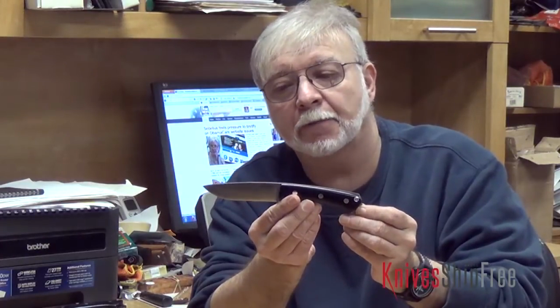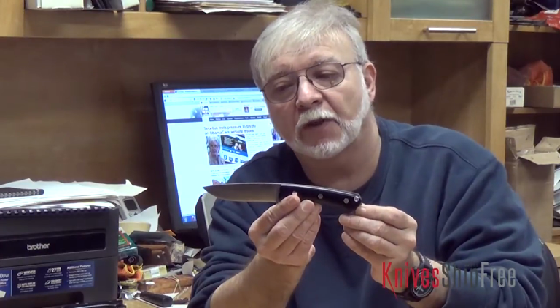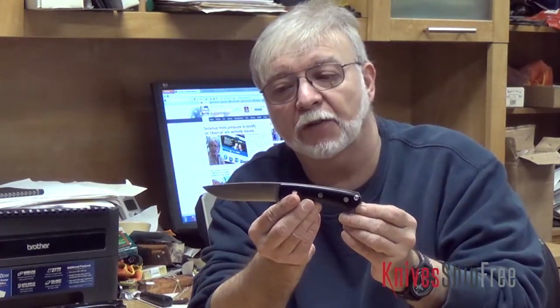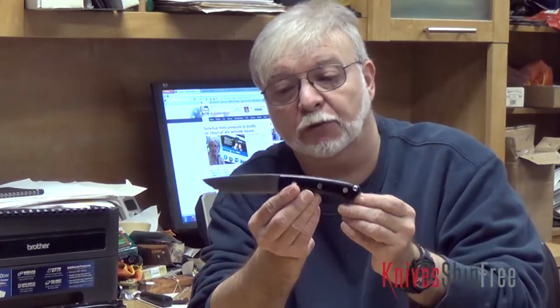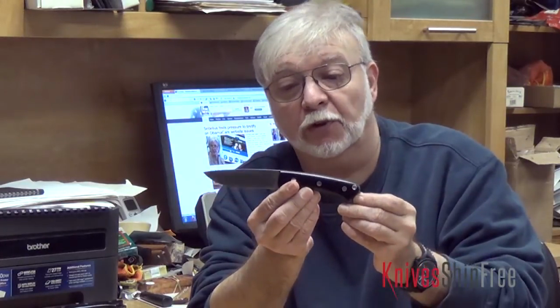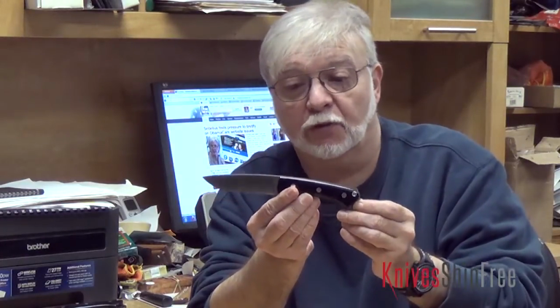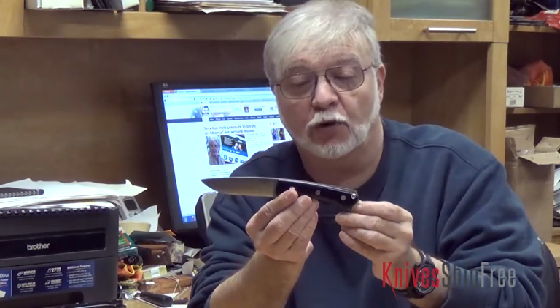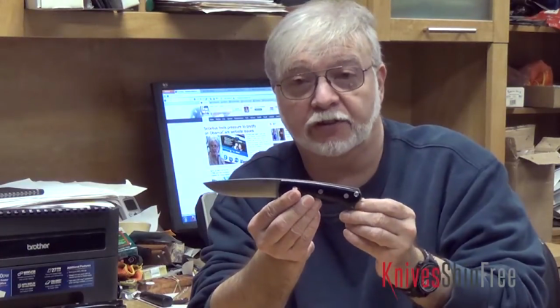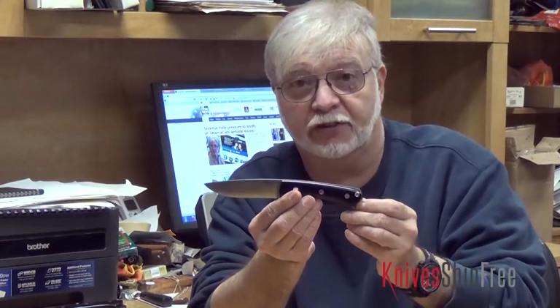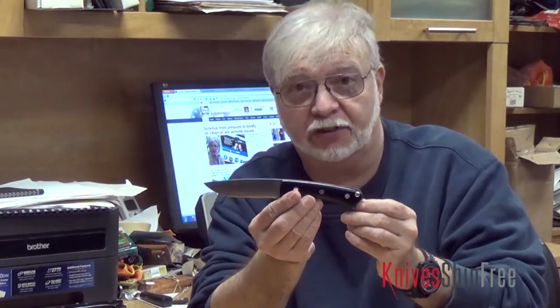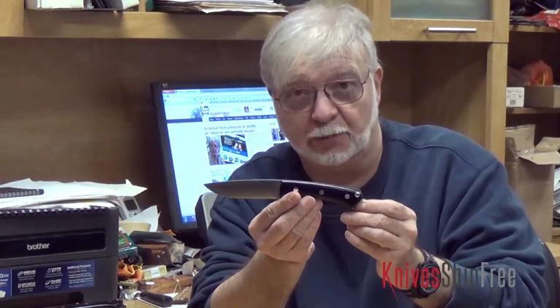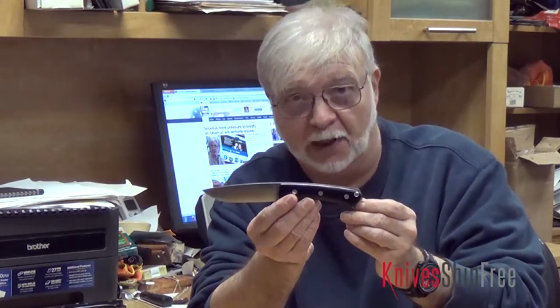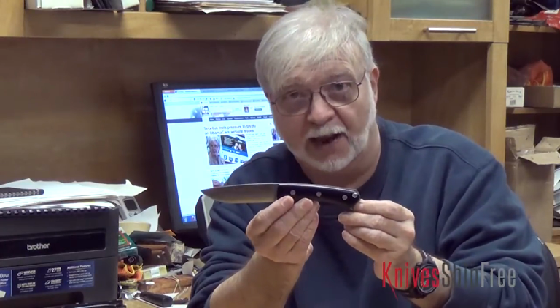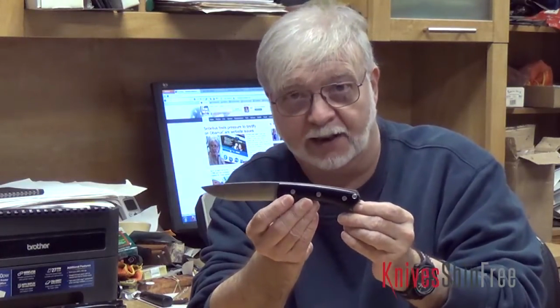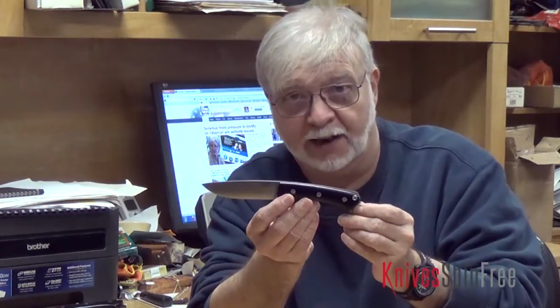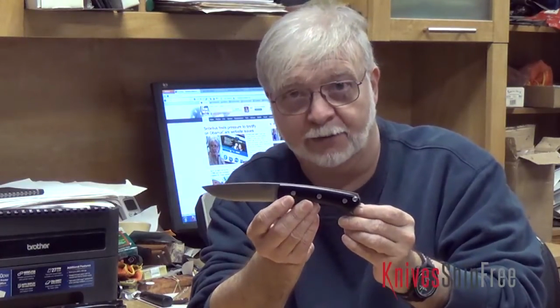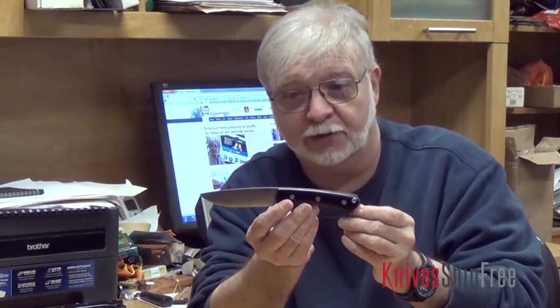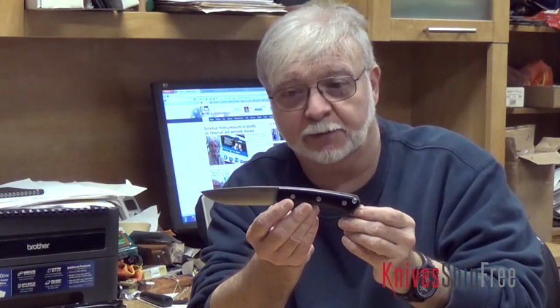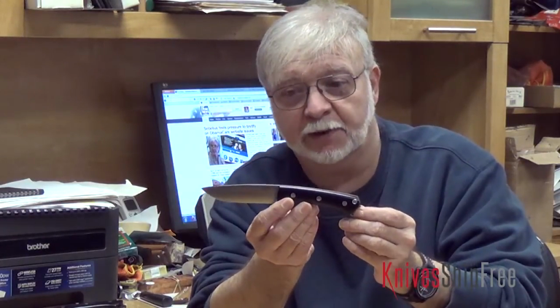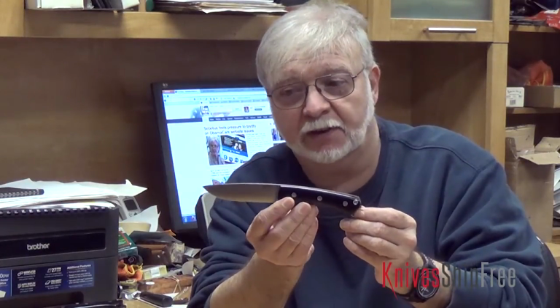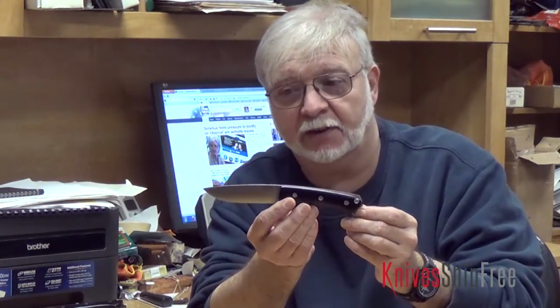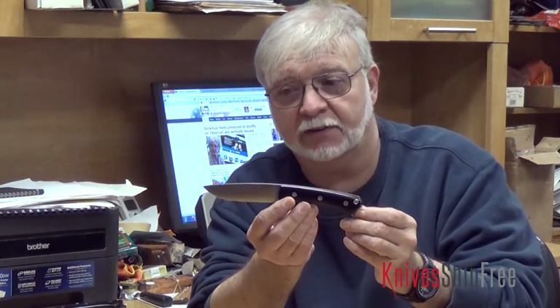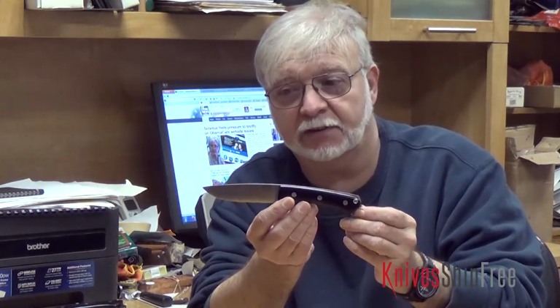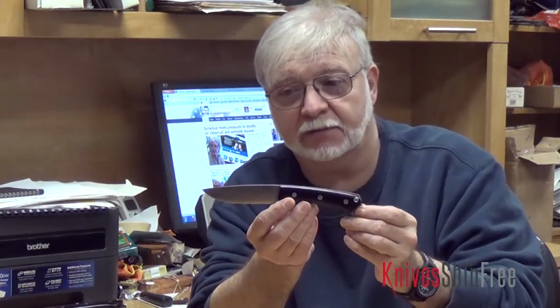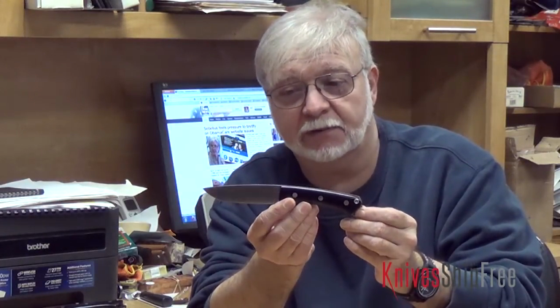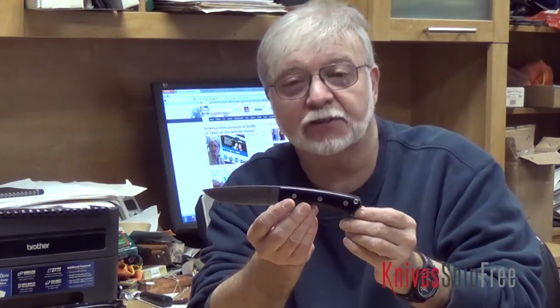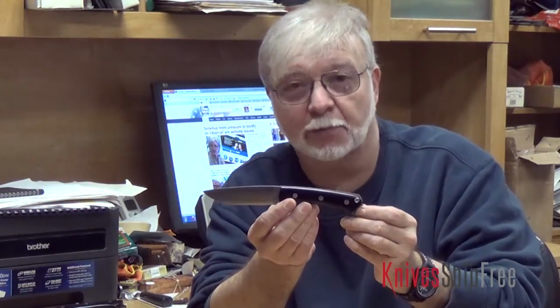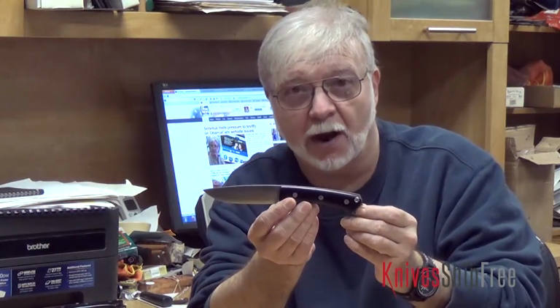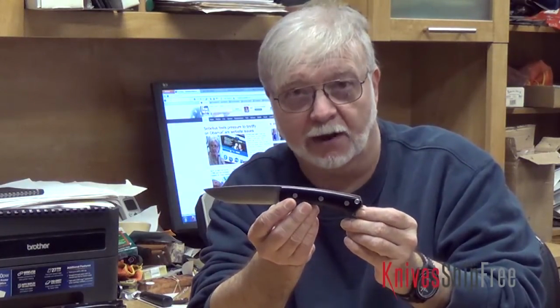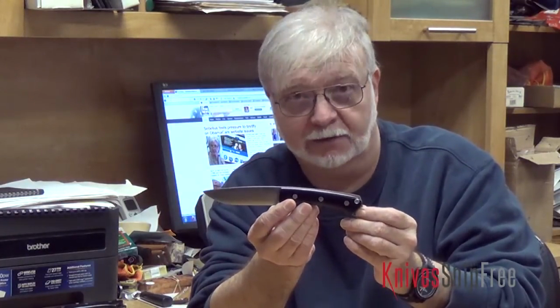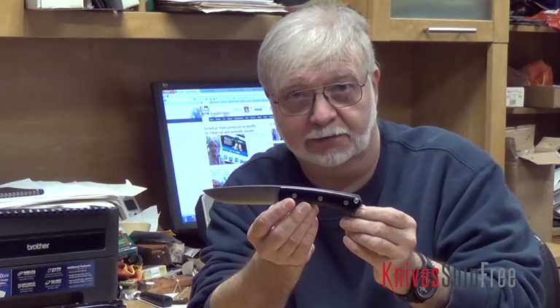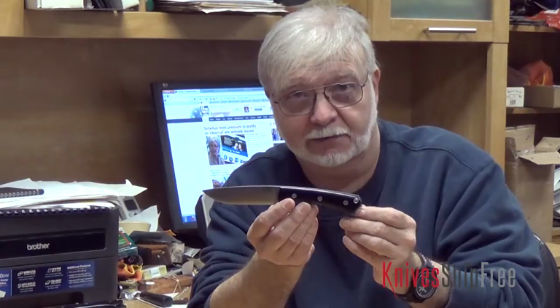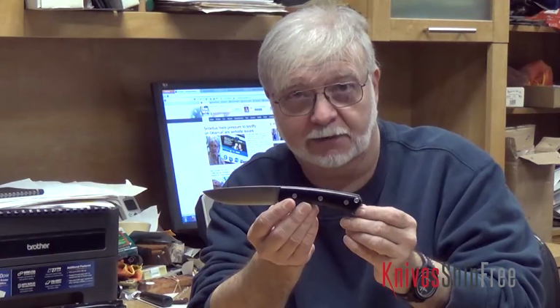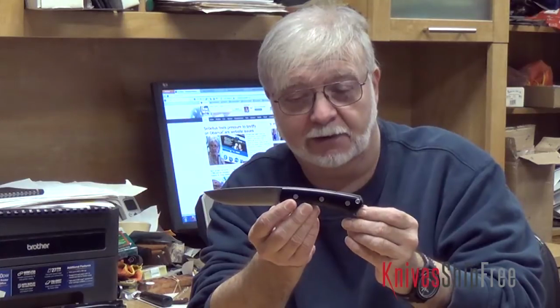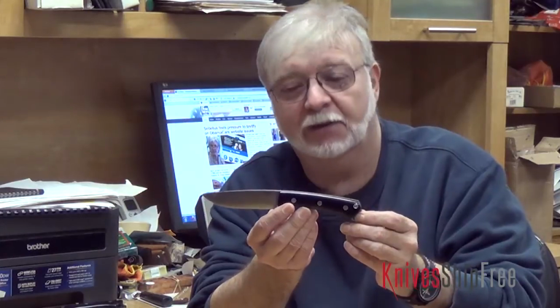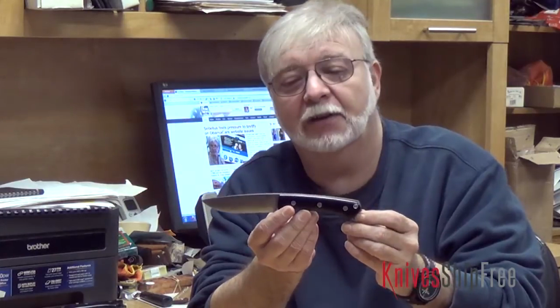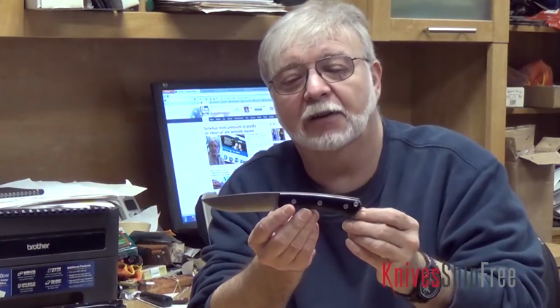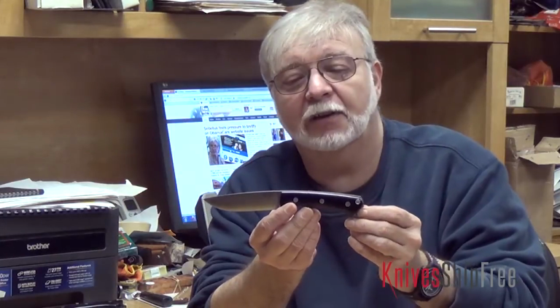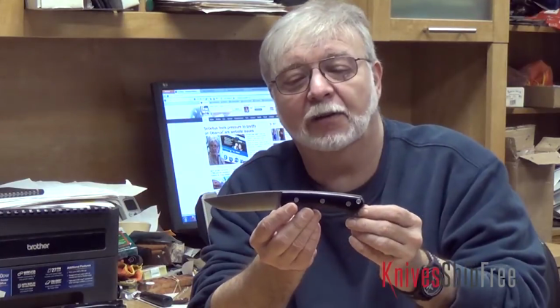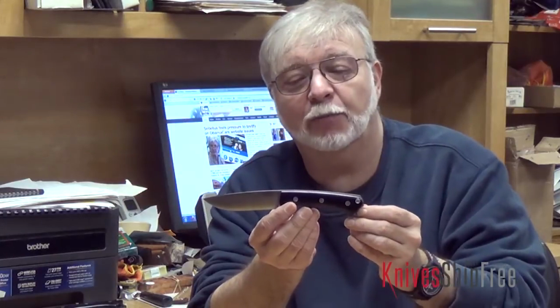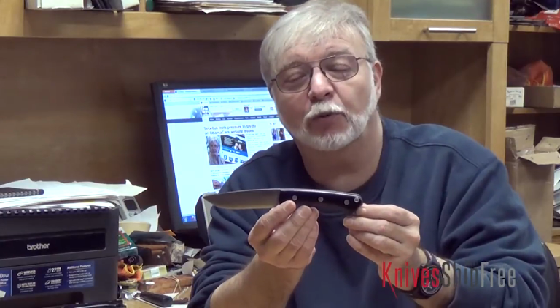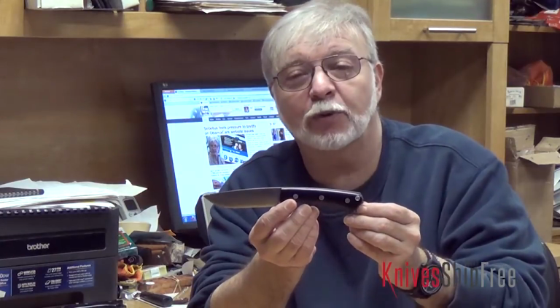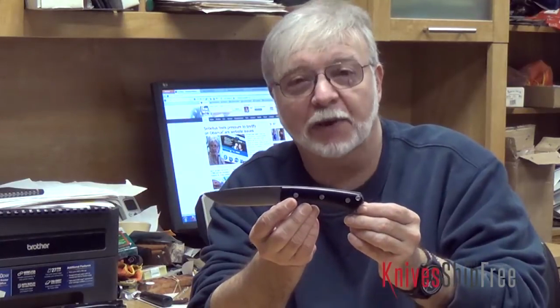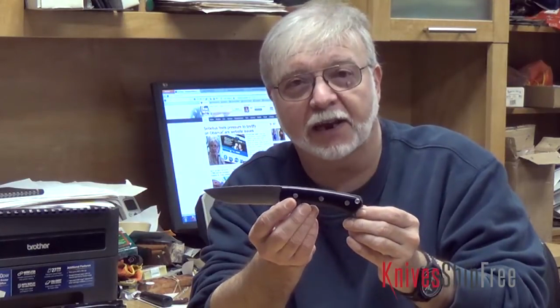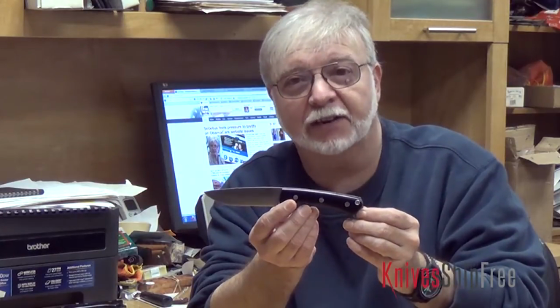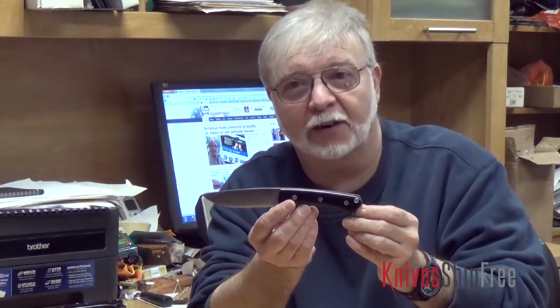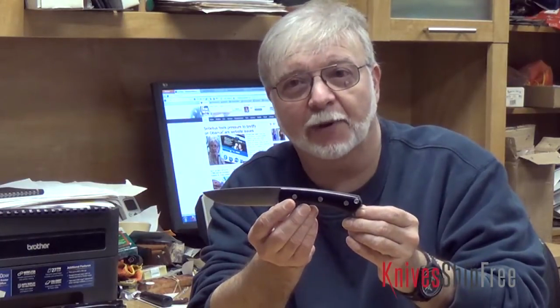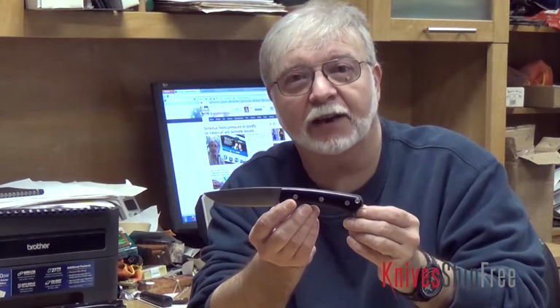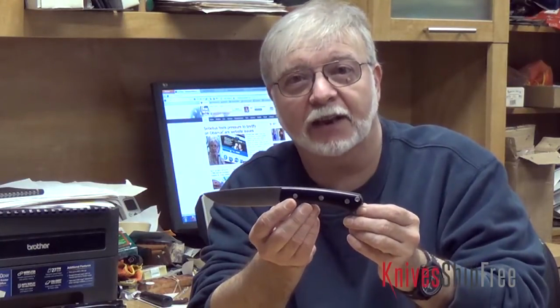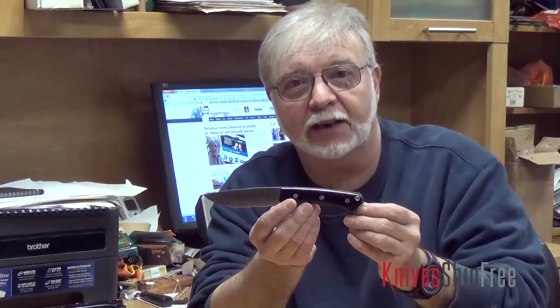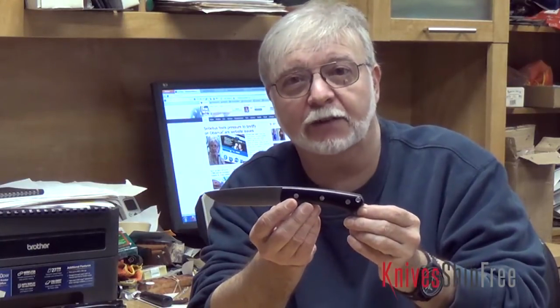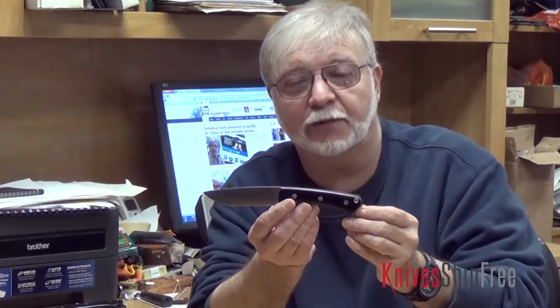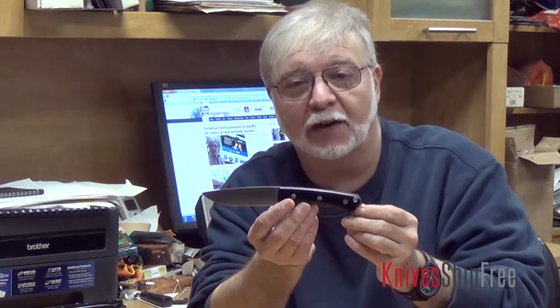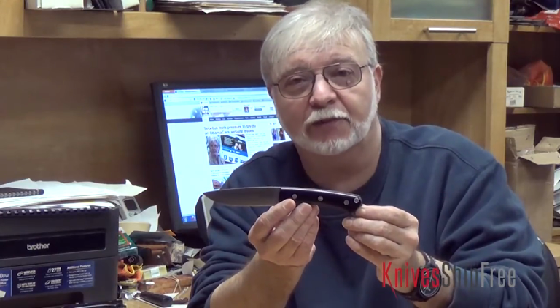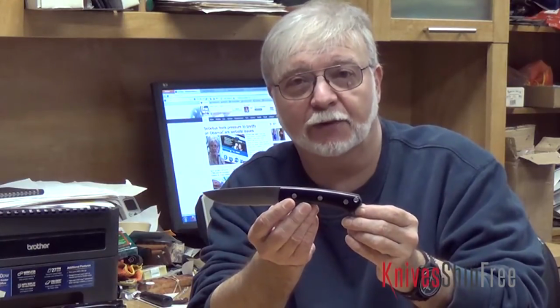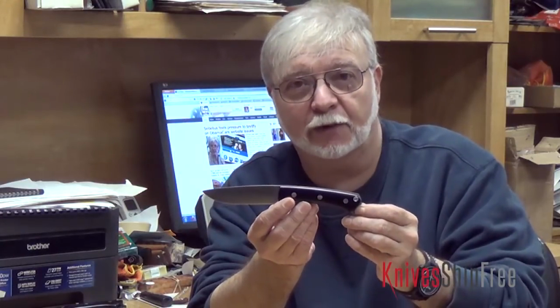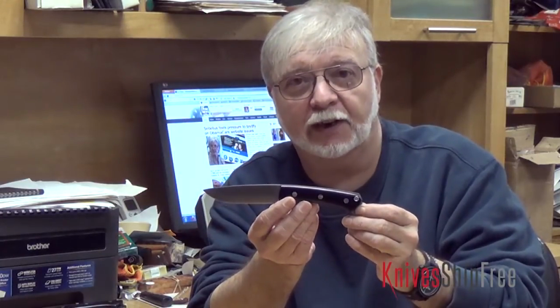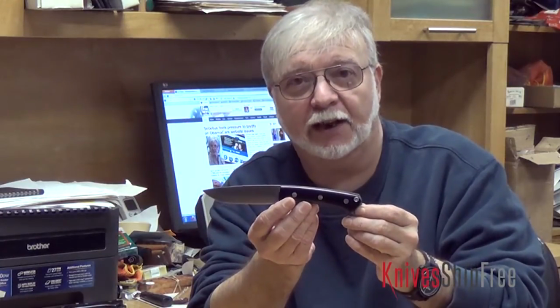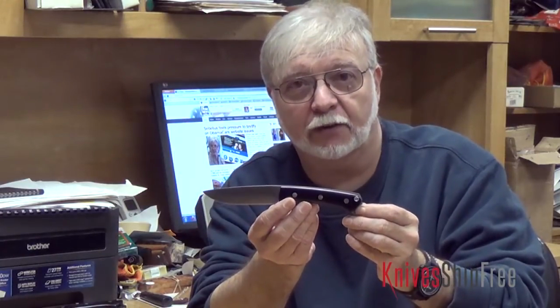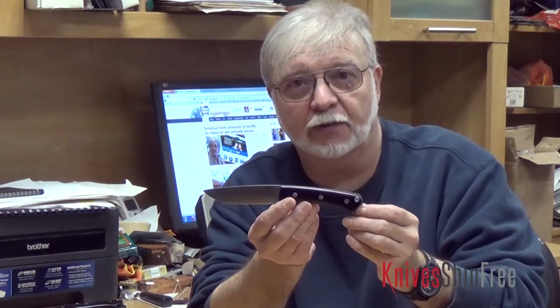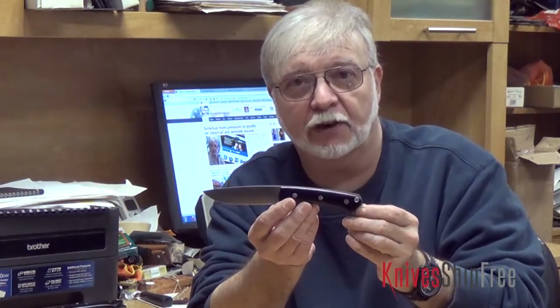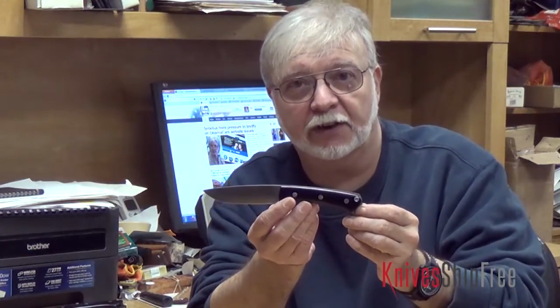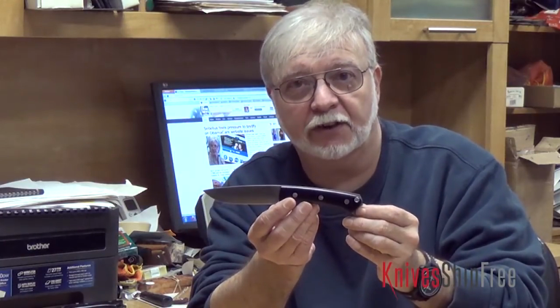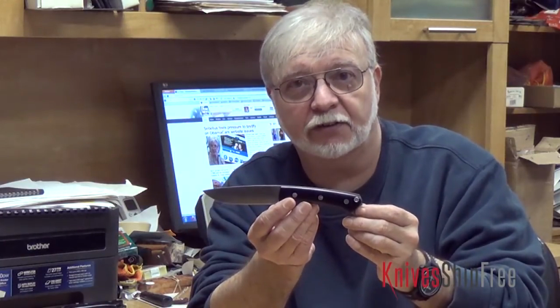This one of course is in black canvas because it's mine, but we make it in about 85 different handle variations.